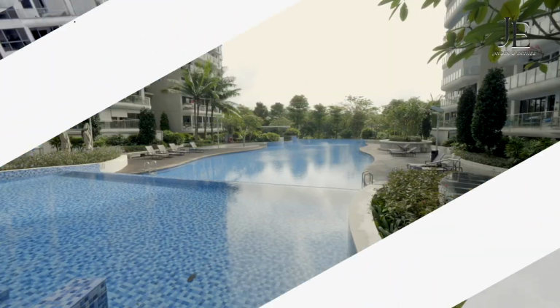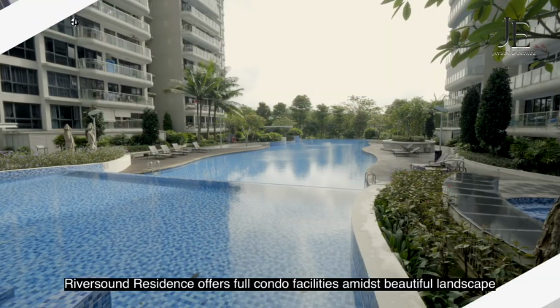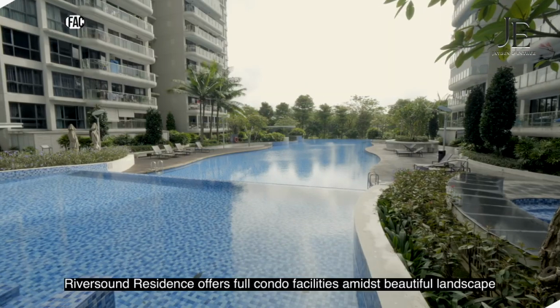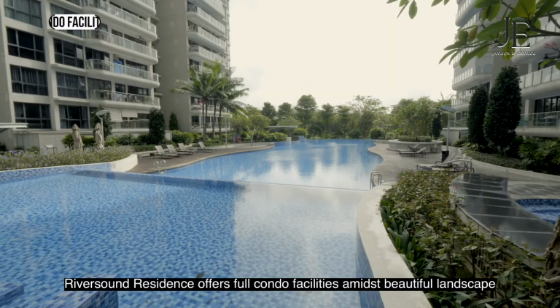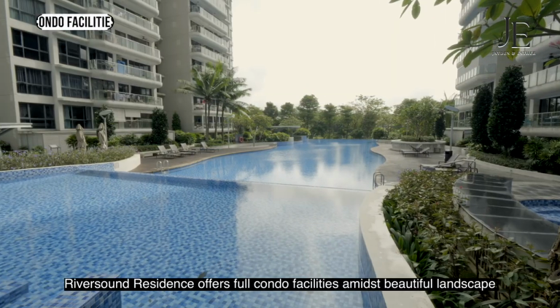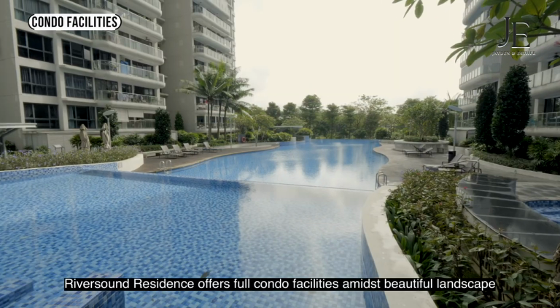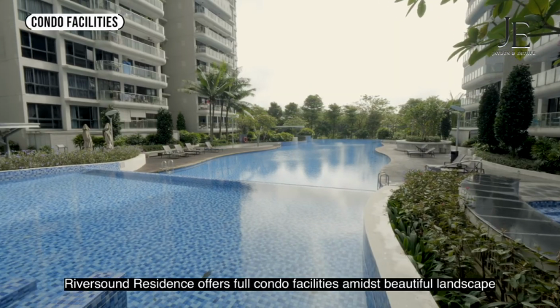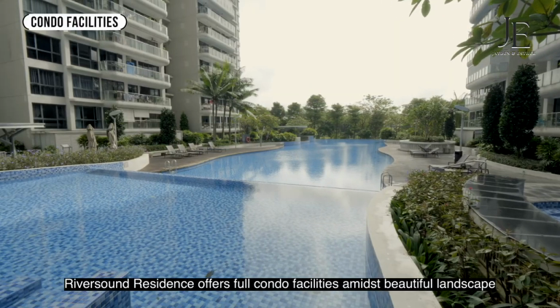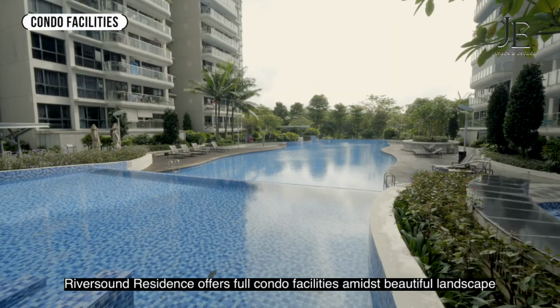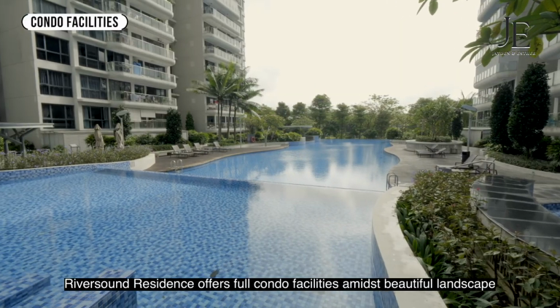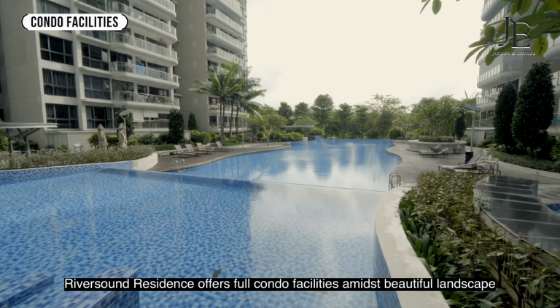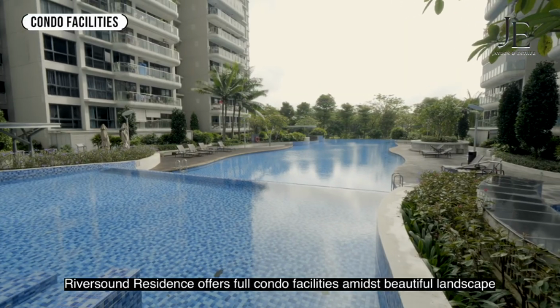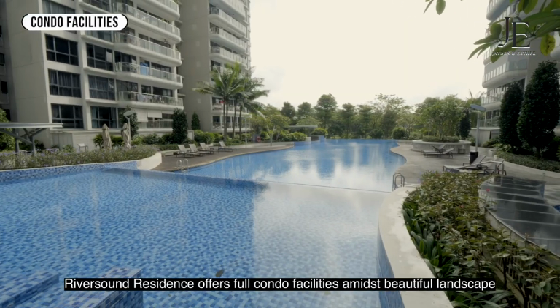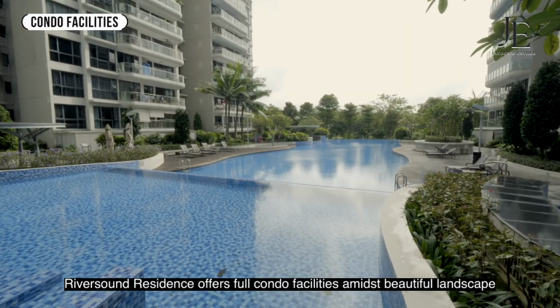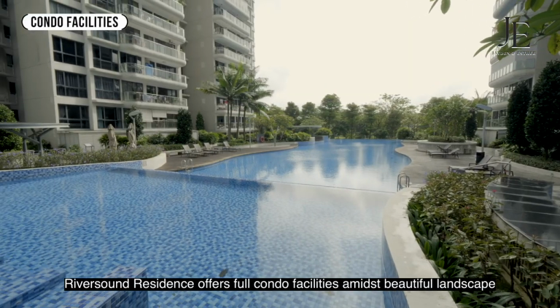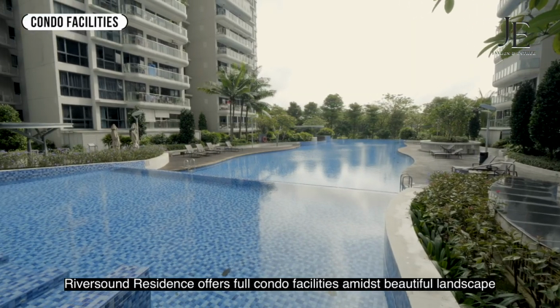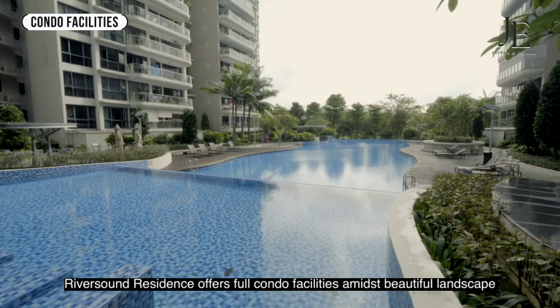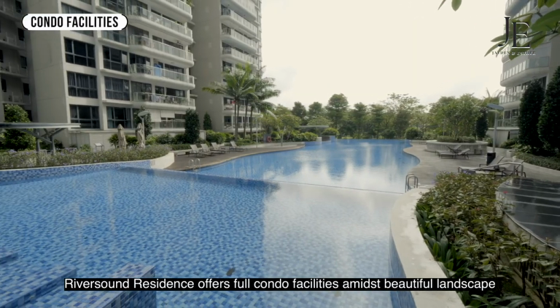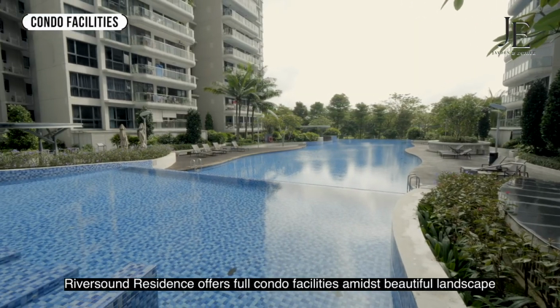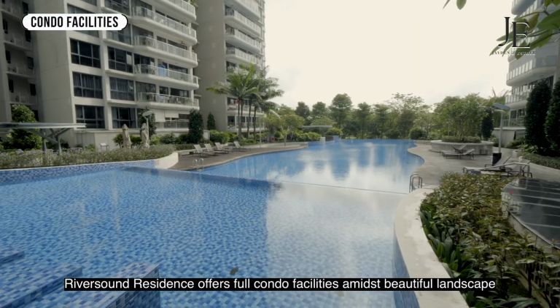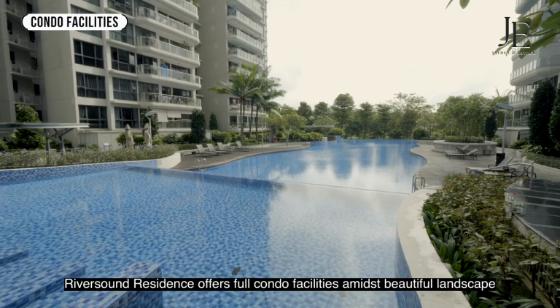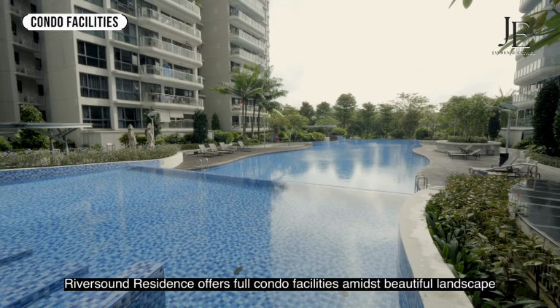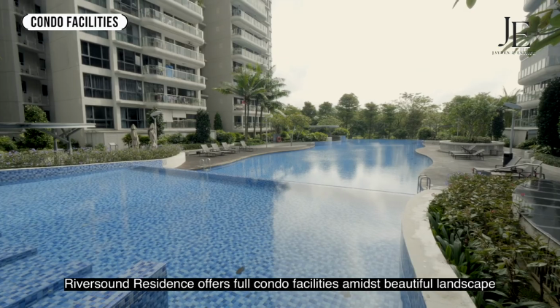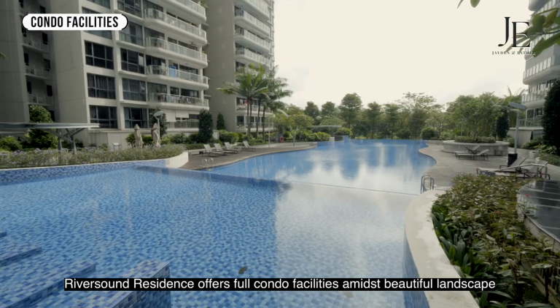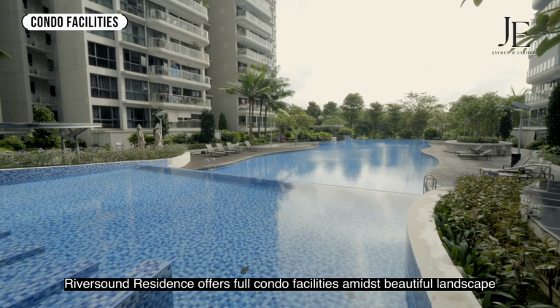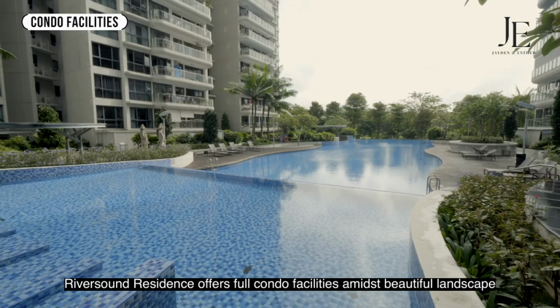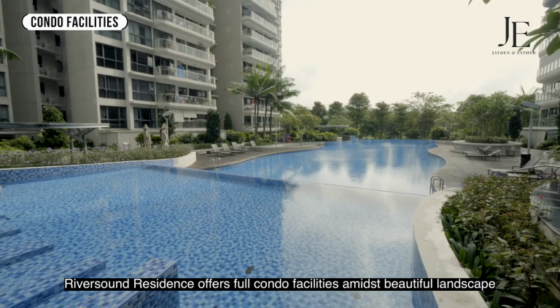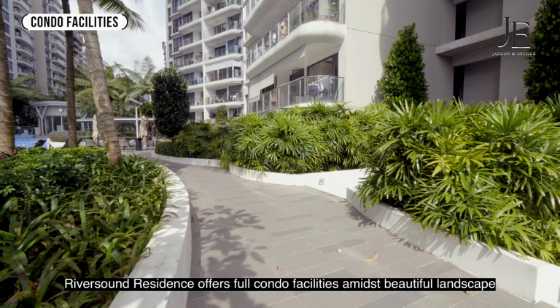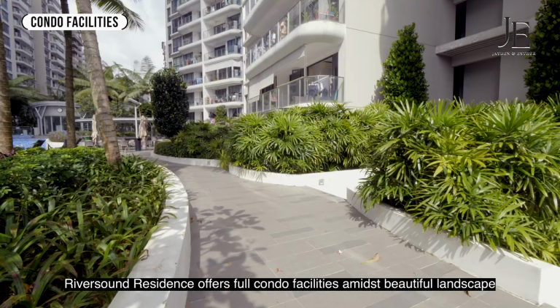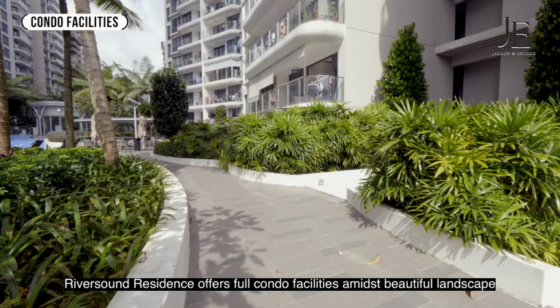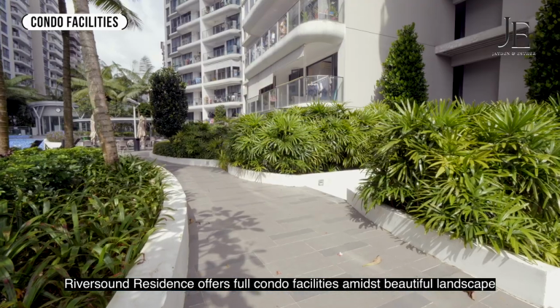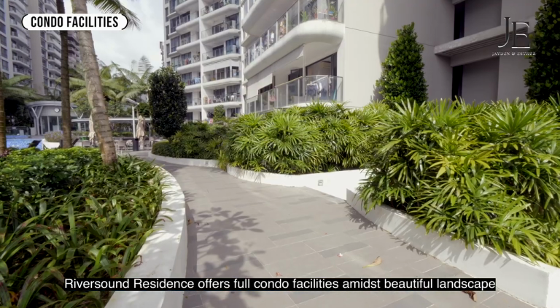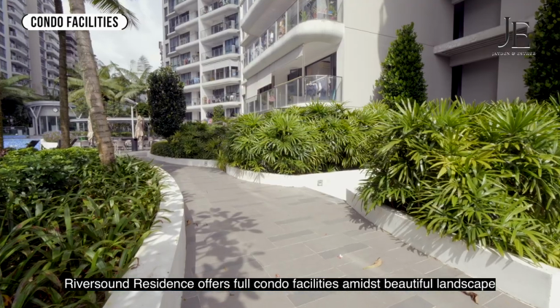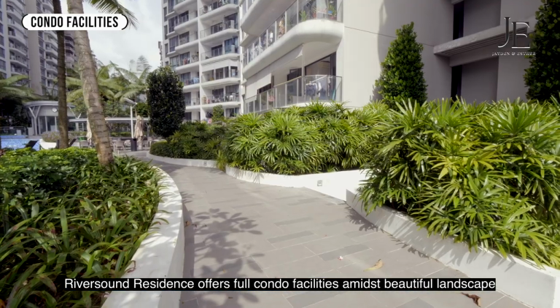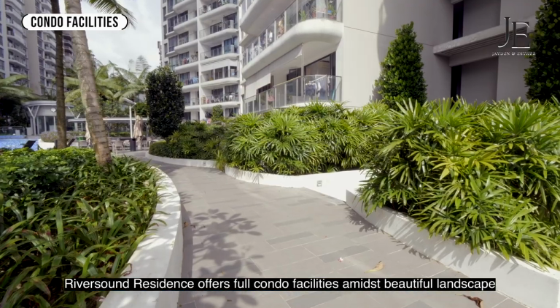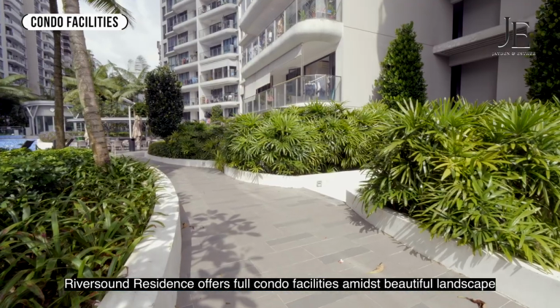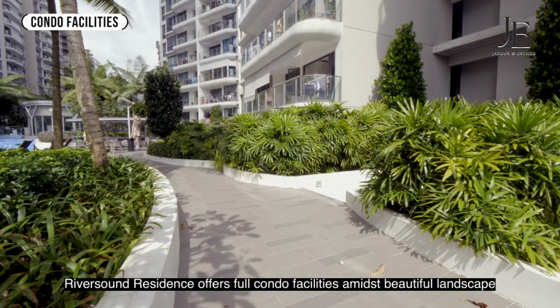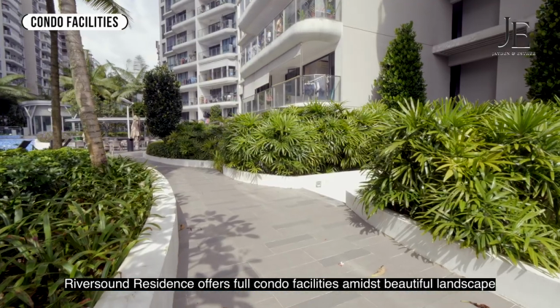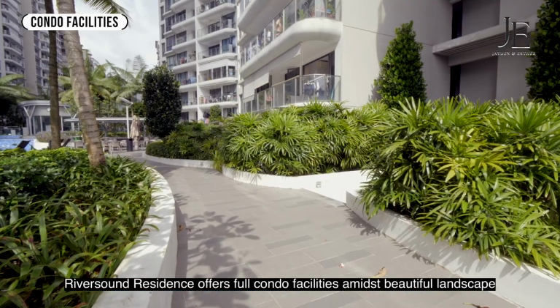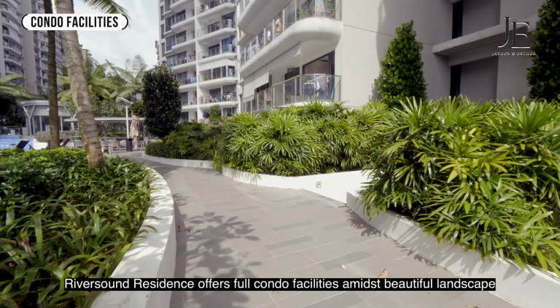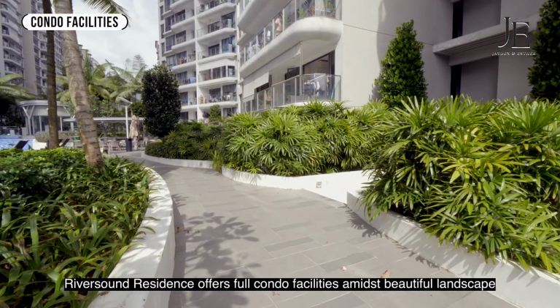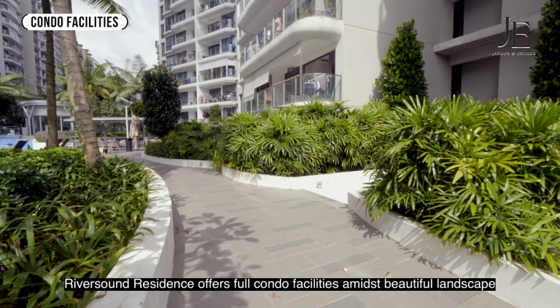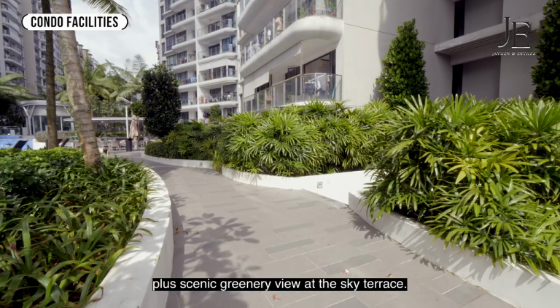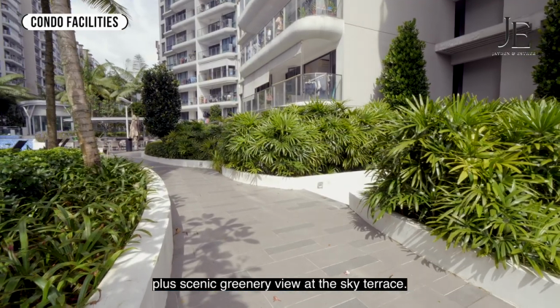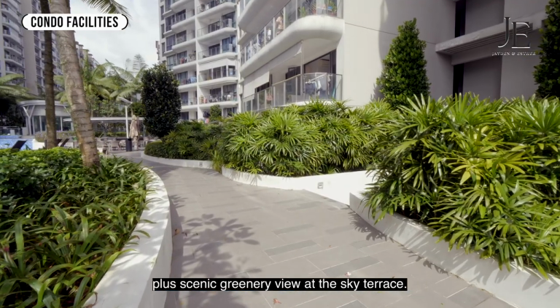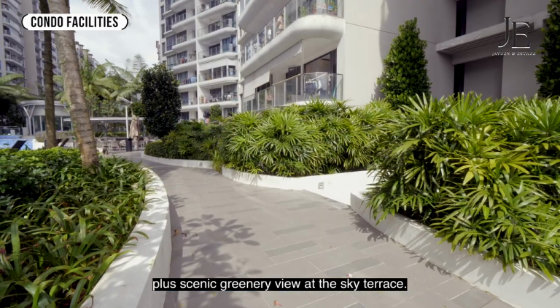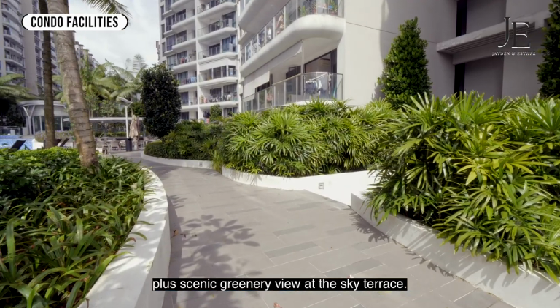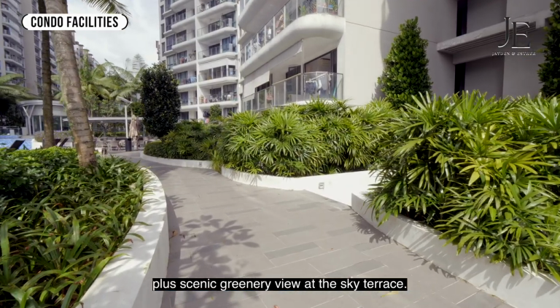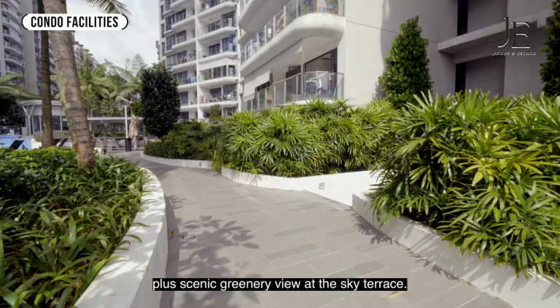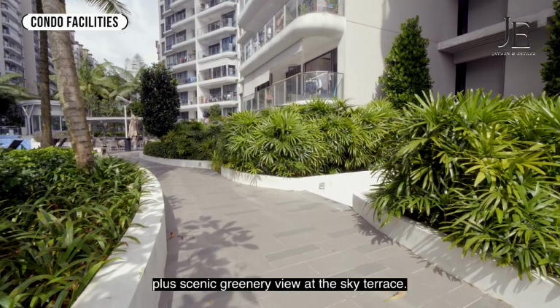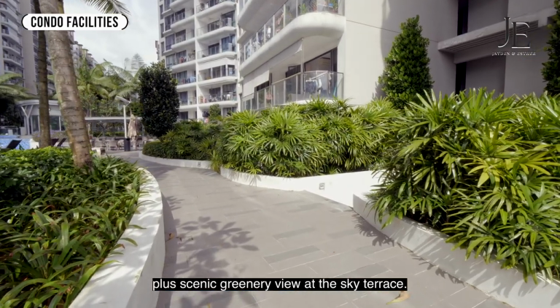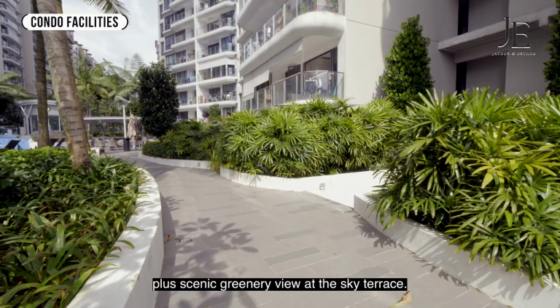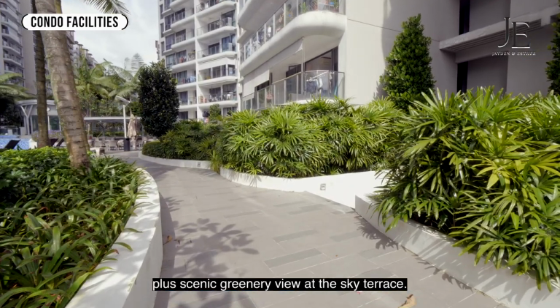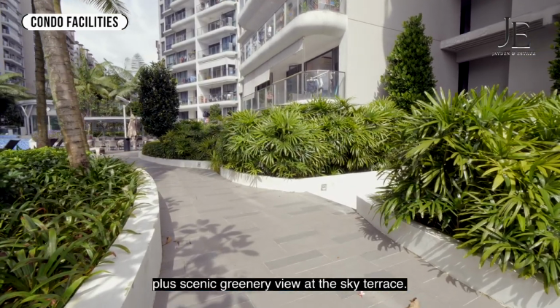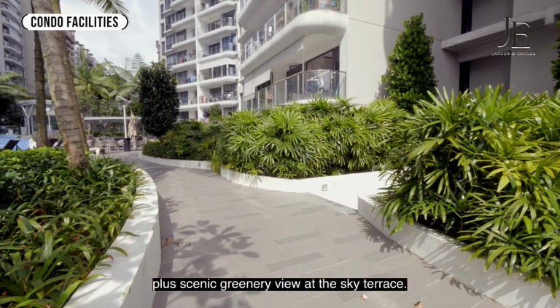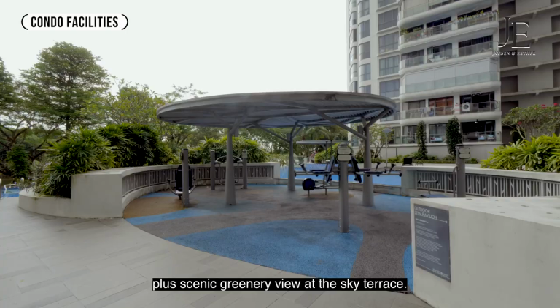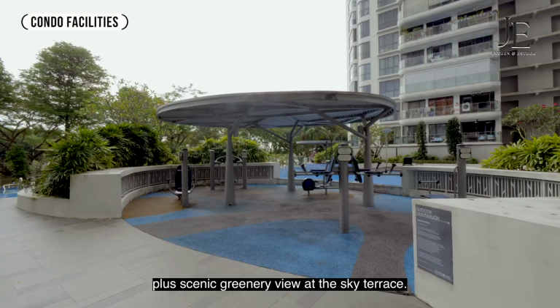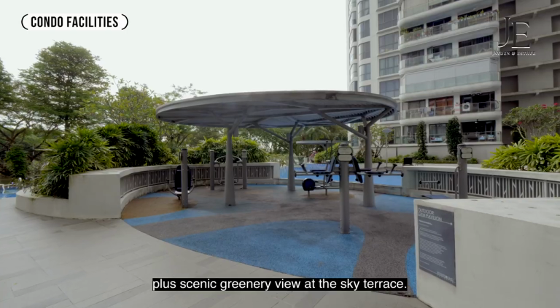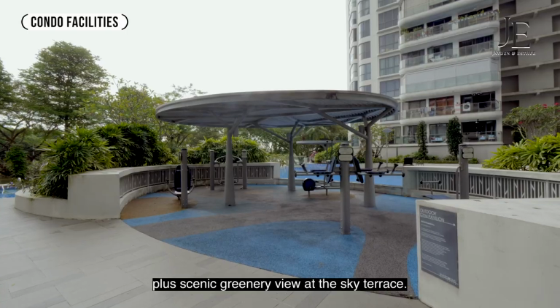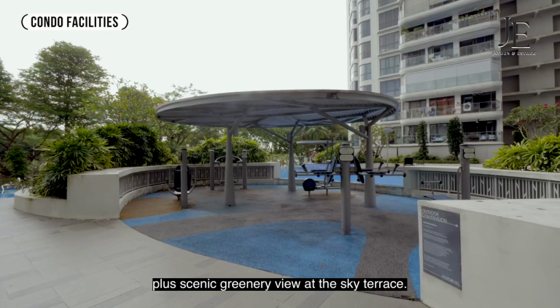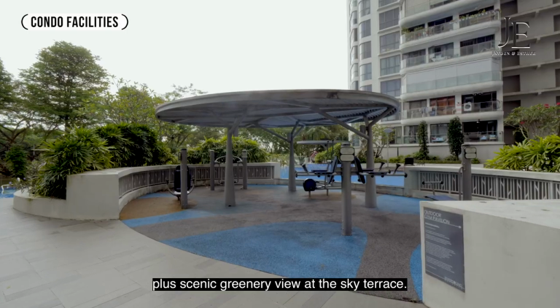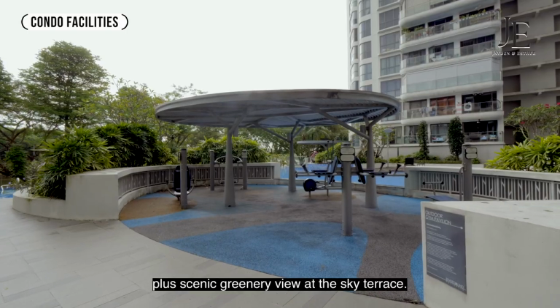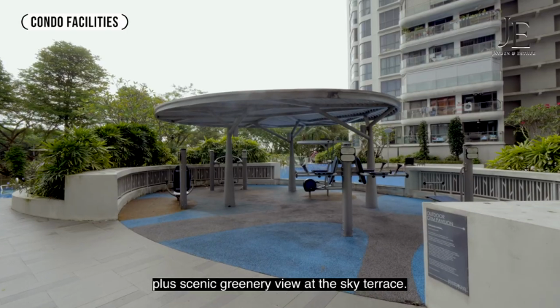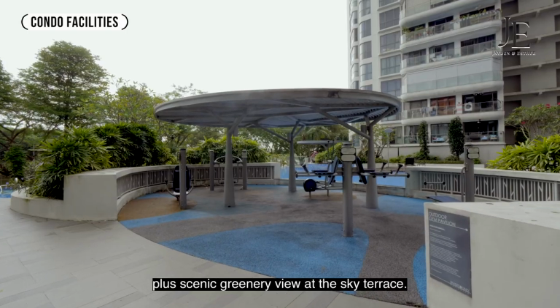Riverside Residence offers full condo facilities amidst beautiful landscape, plus a scenic greenery view at the sky terrace.